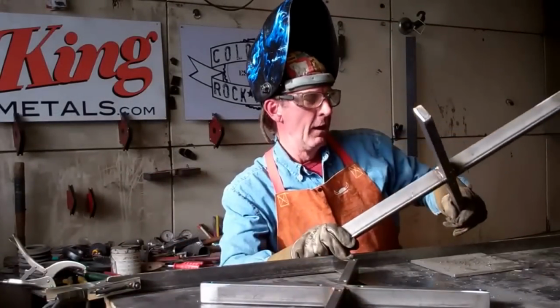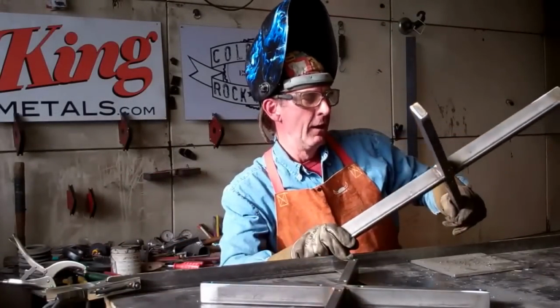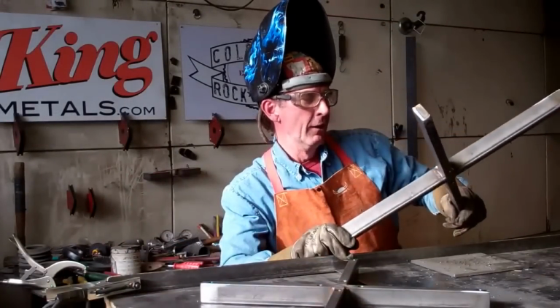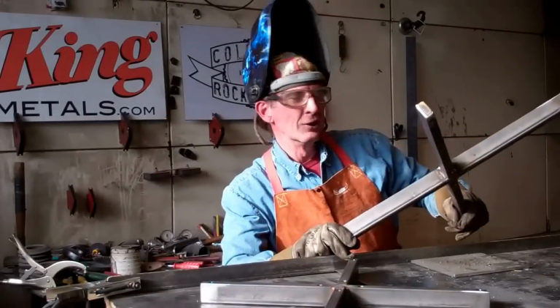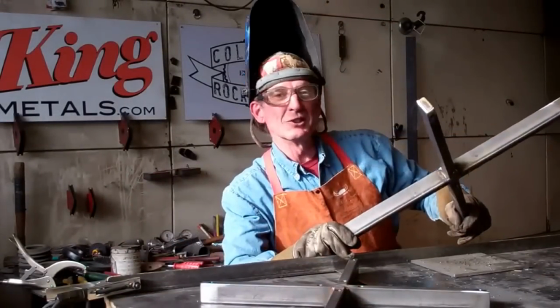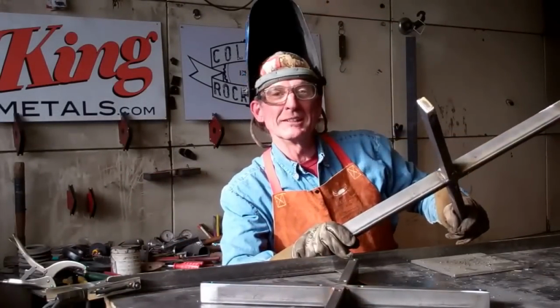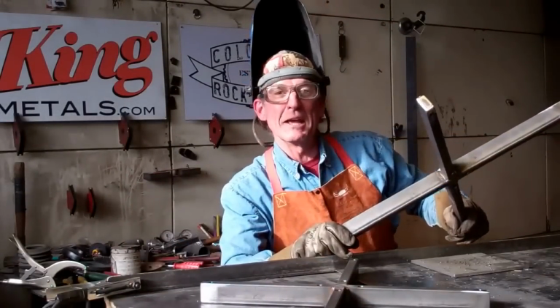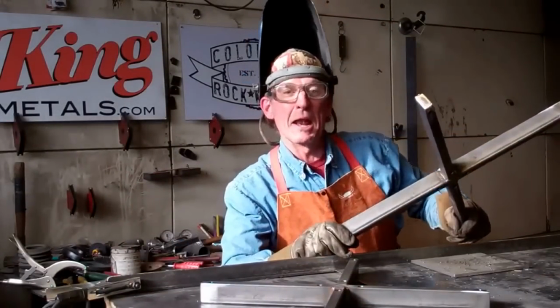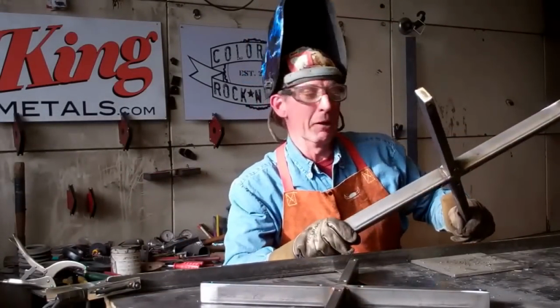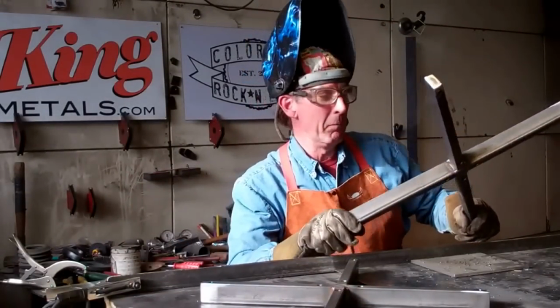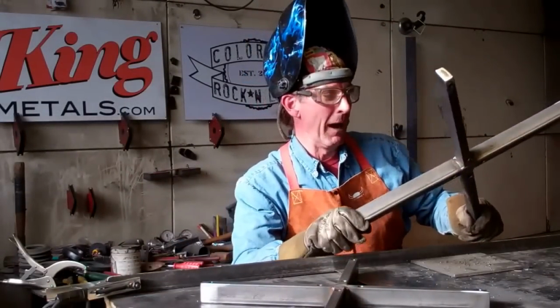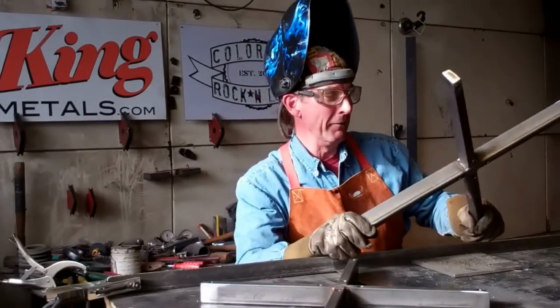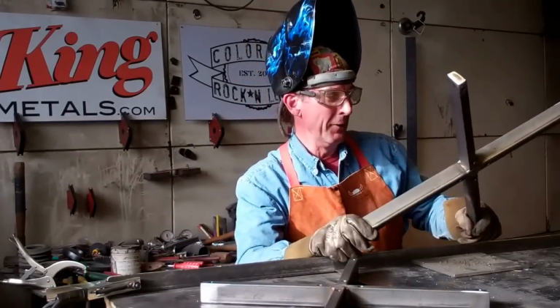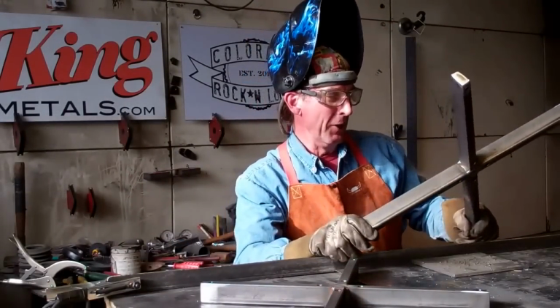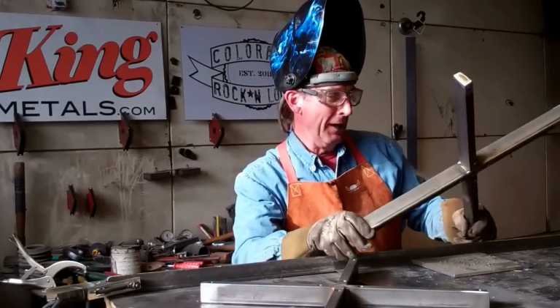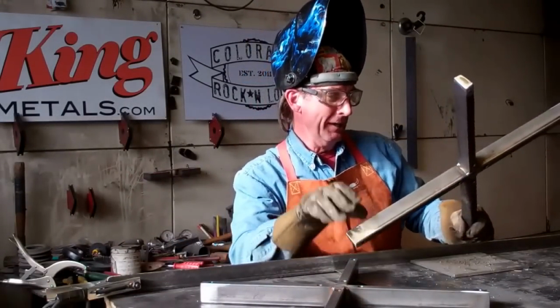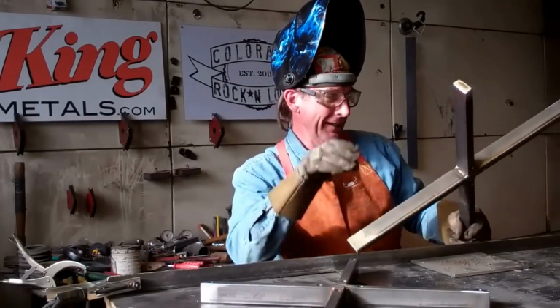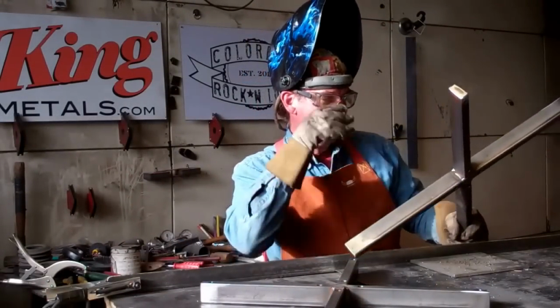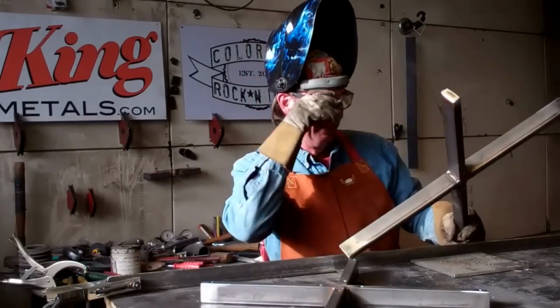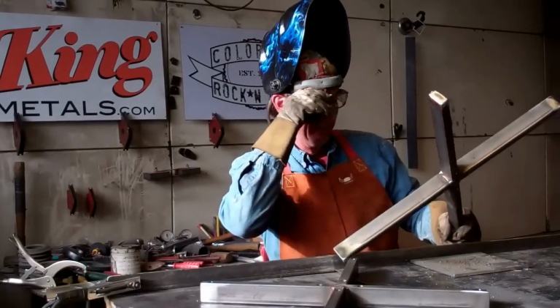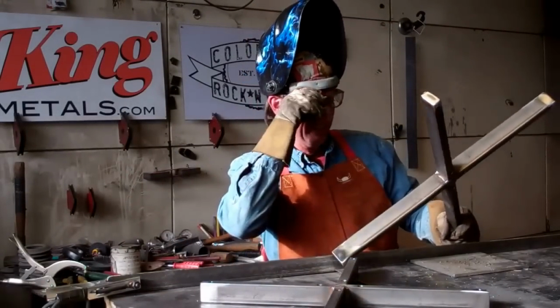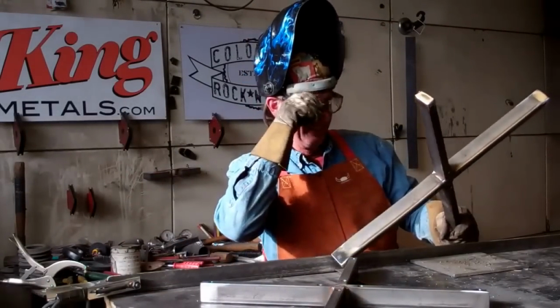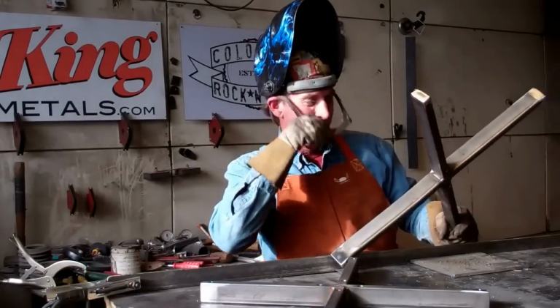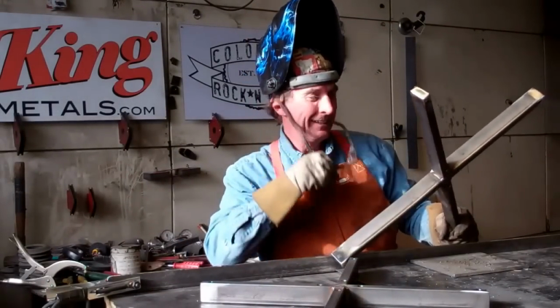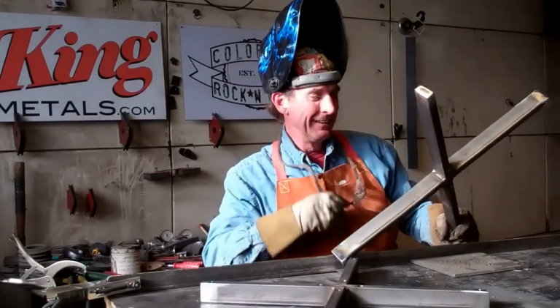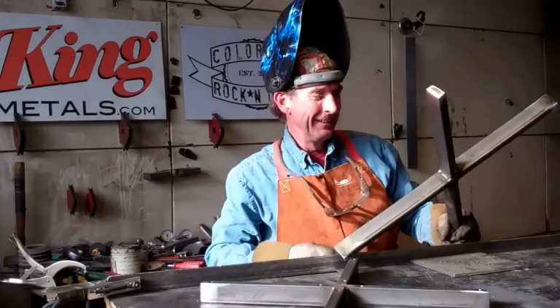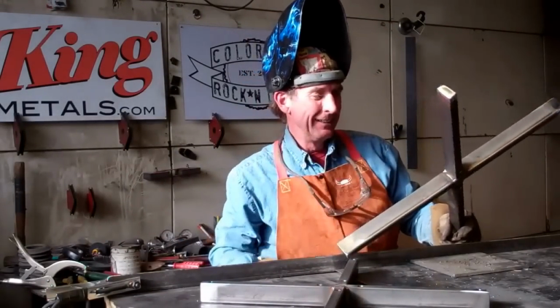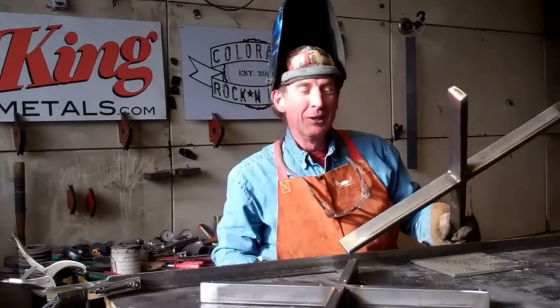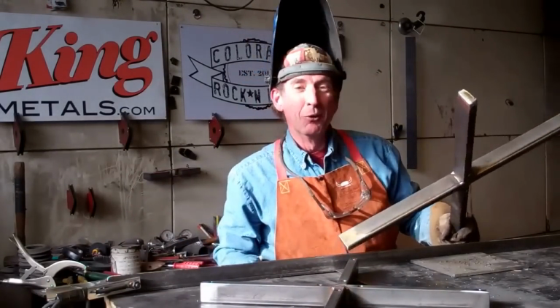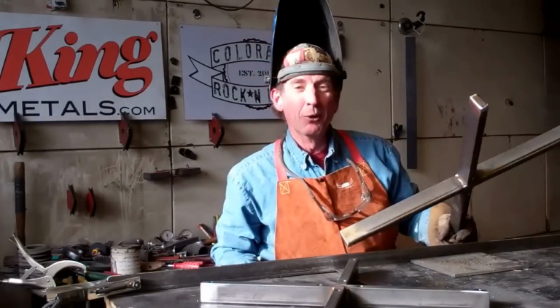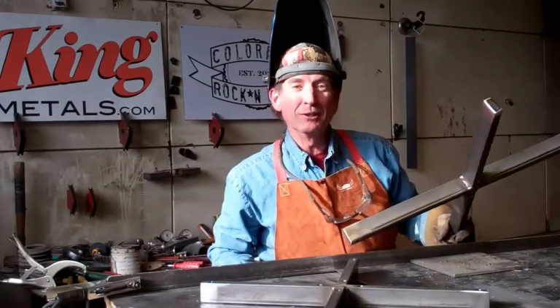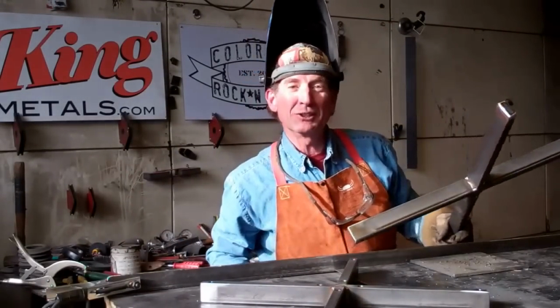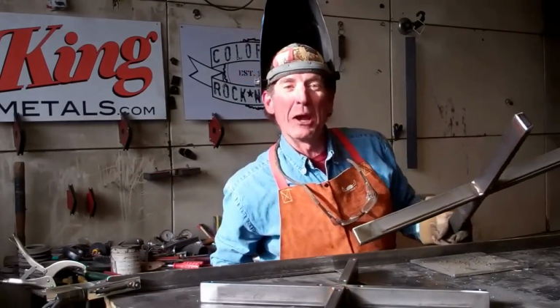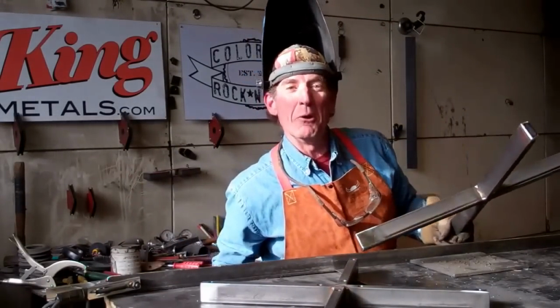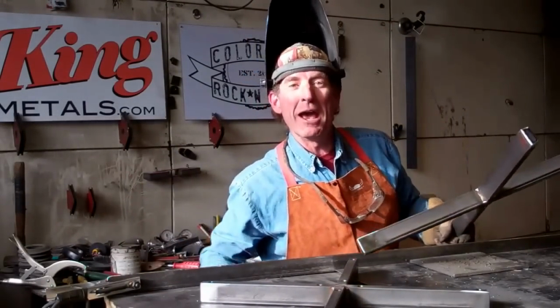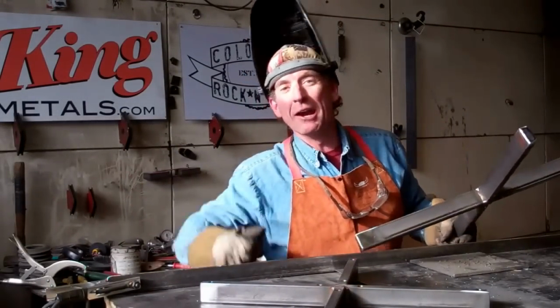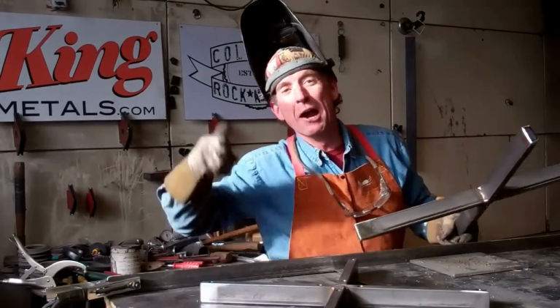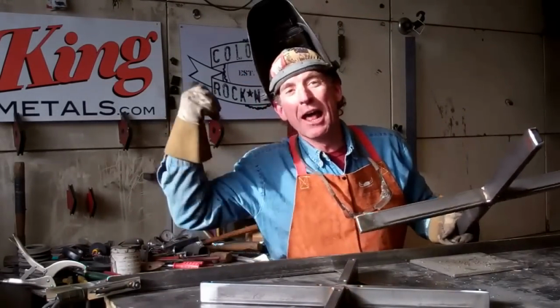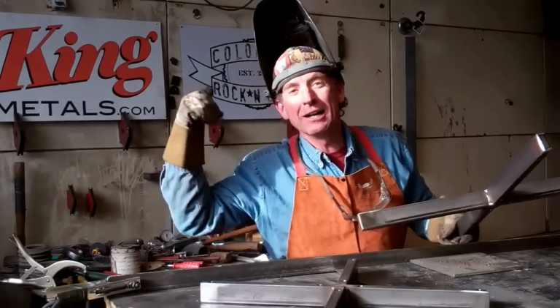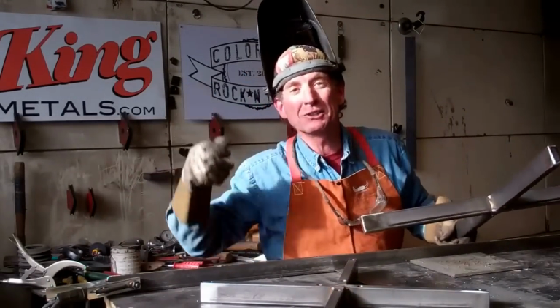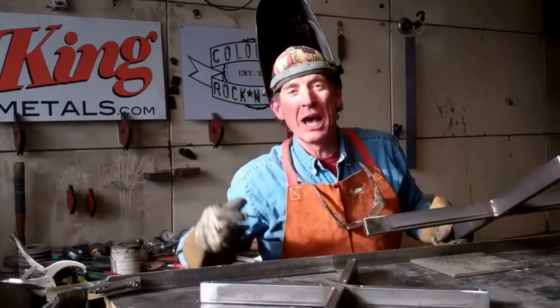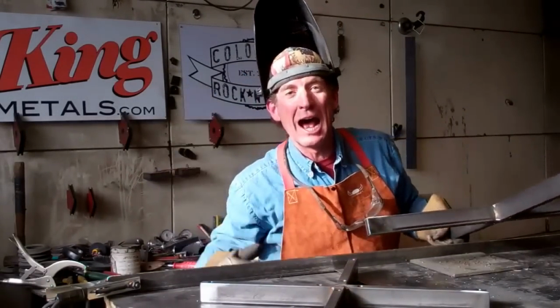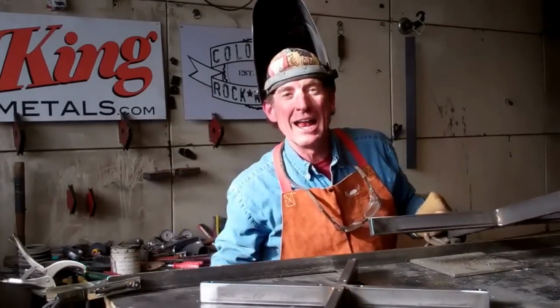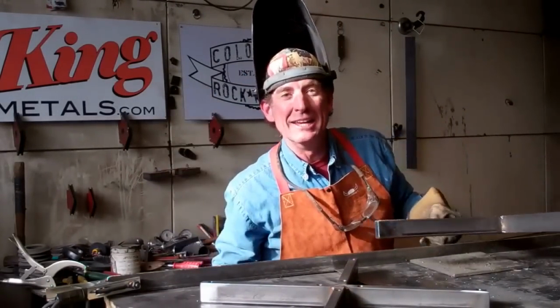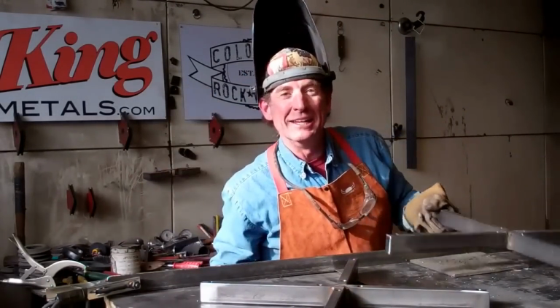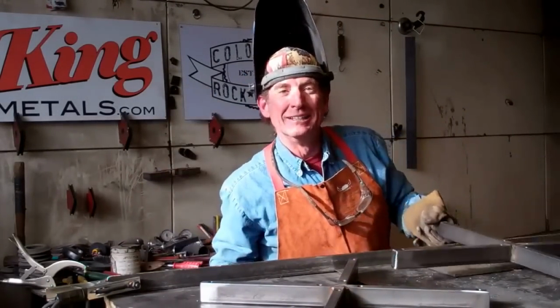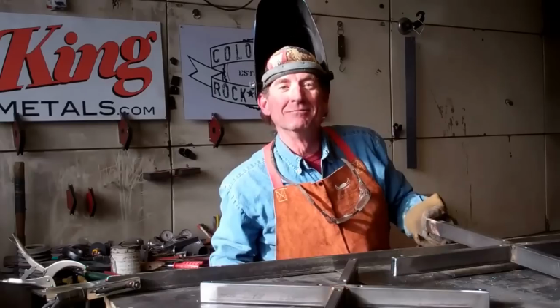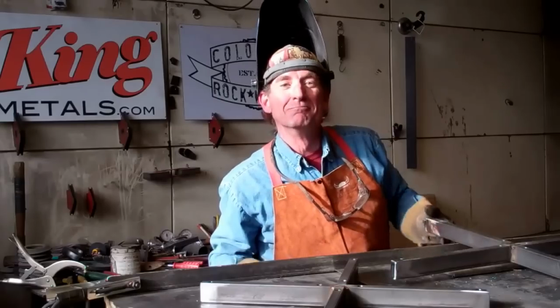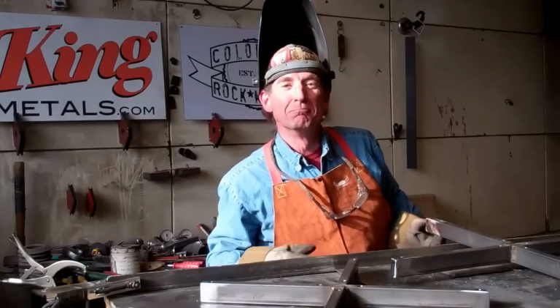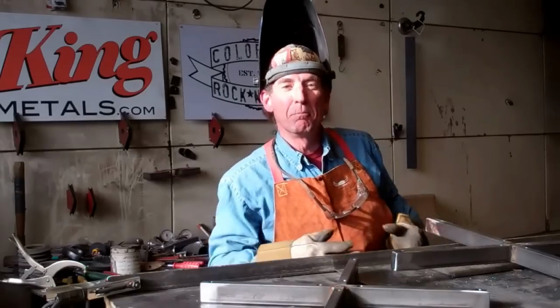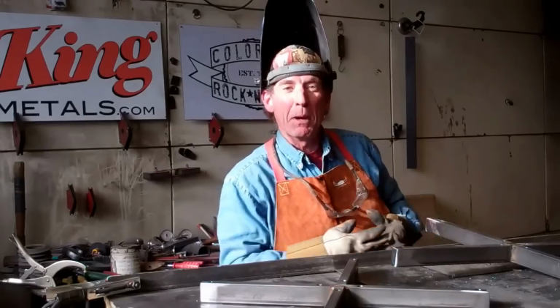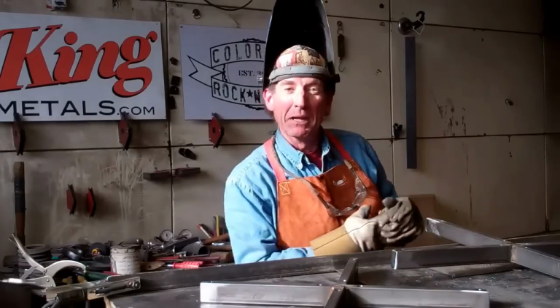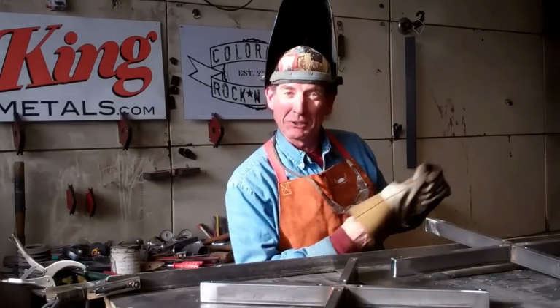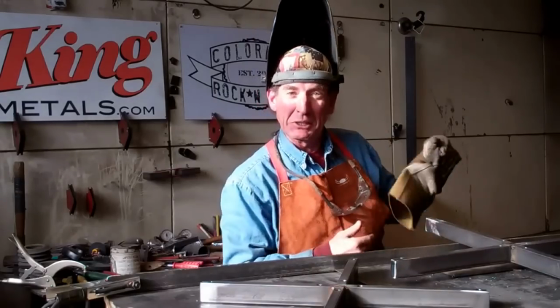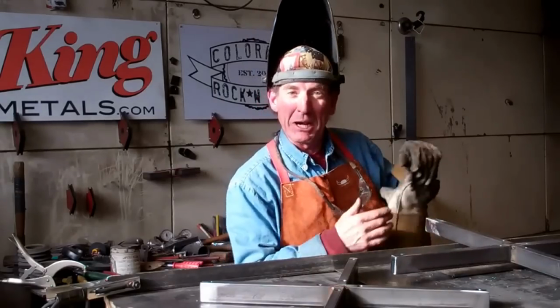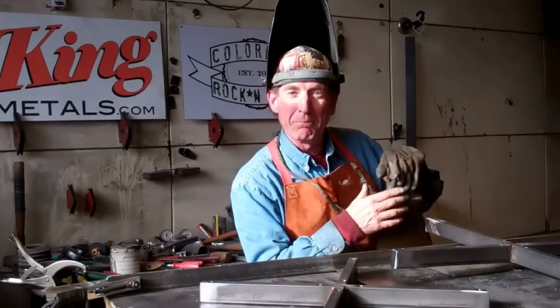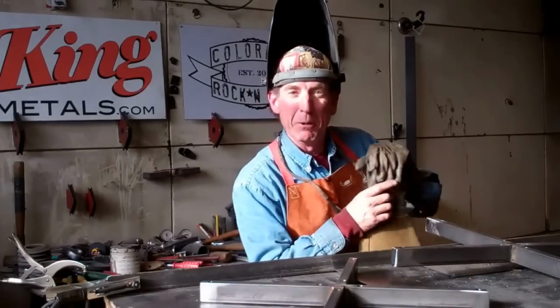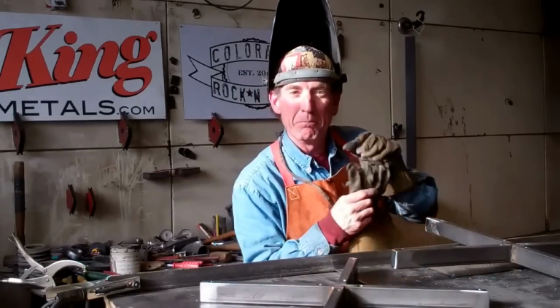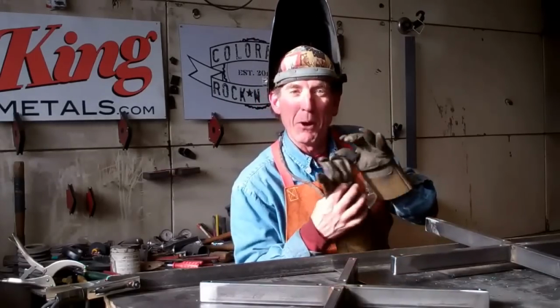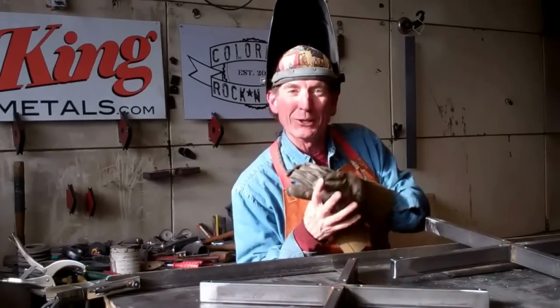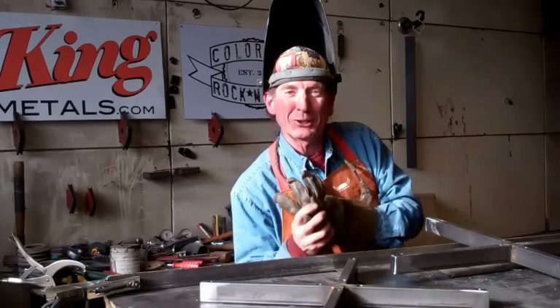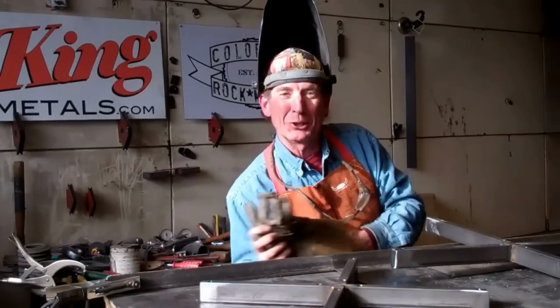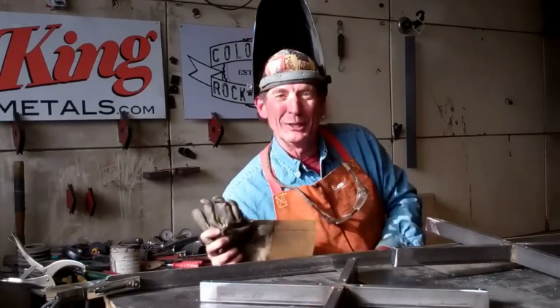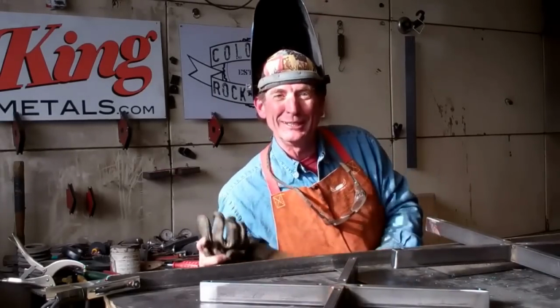Looks like that'll about do it. What do you say we head on outside and peel us a couple of burnt trees?